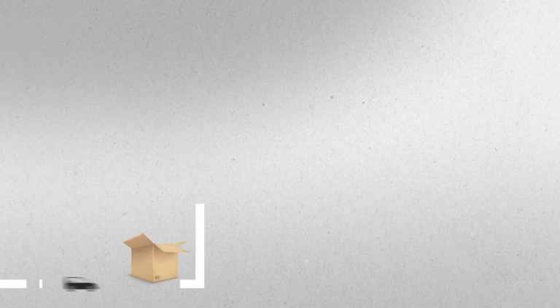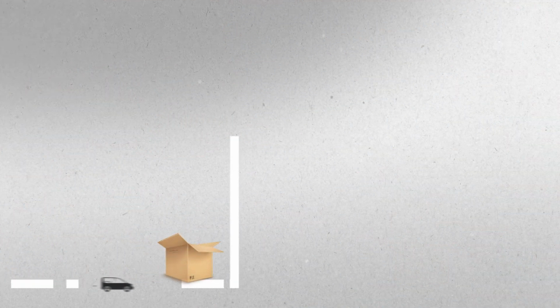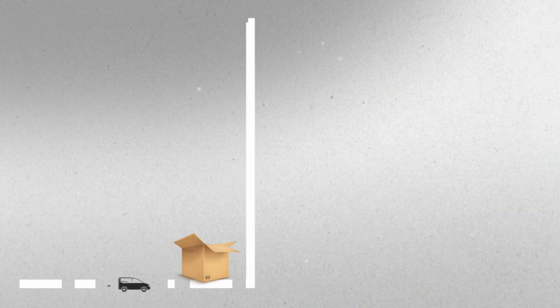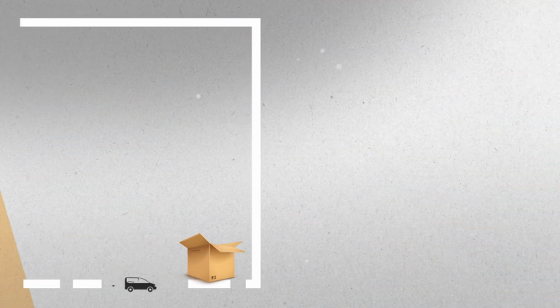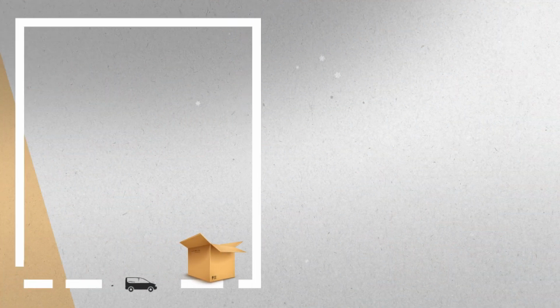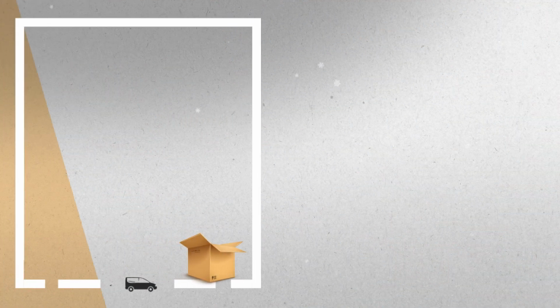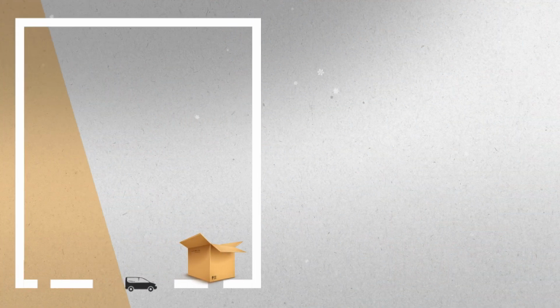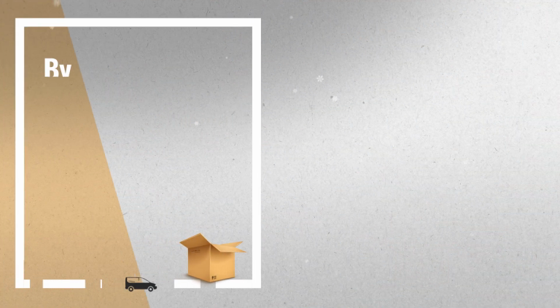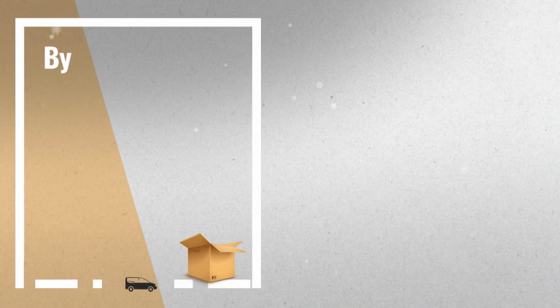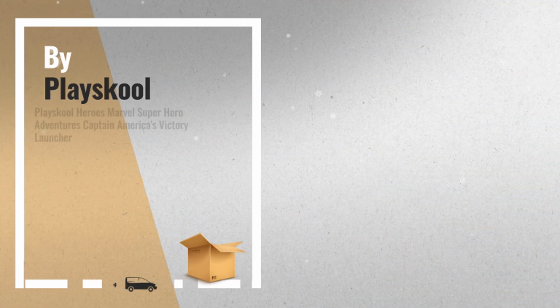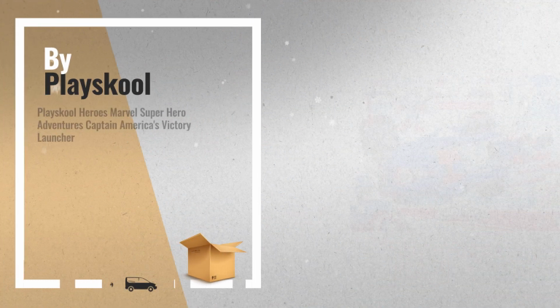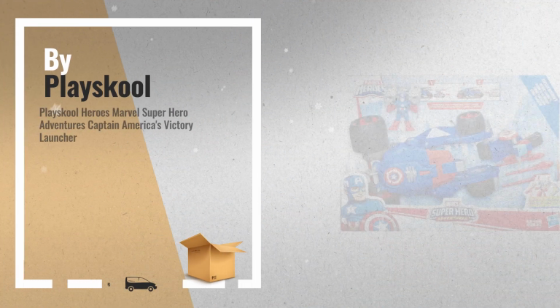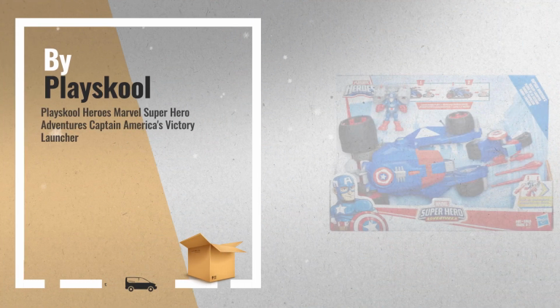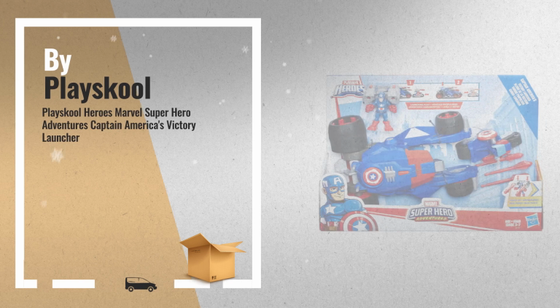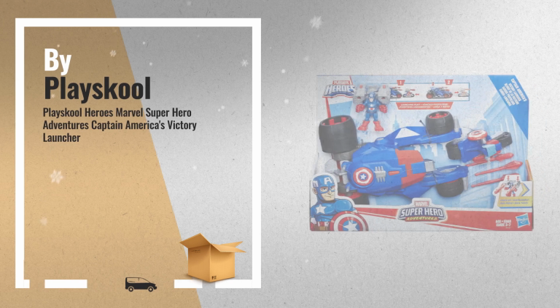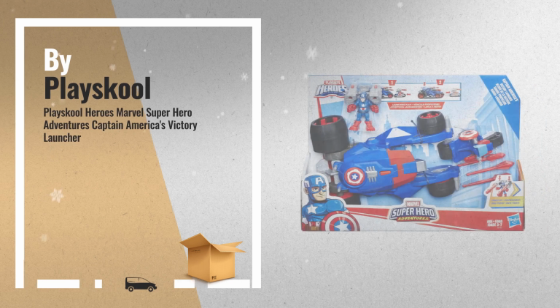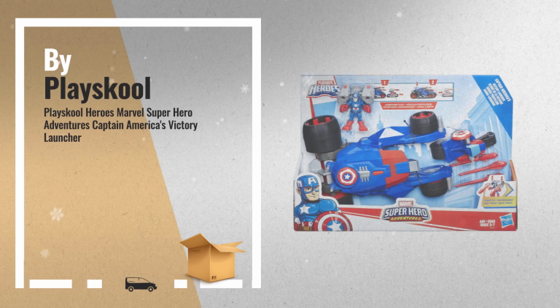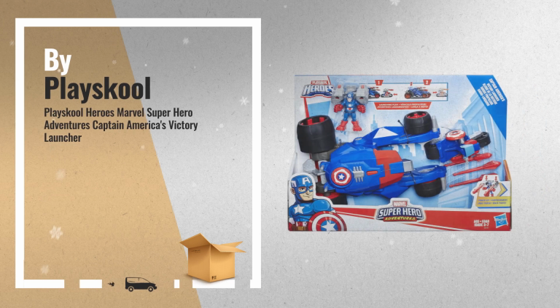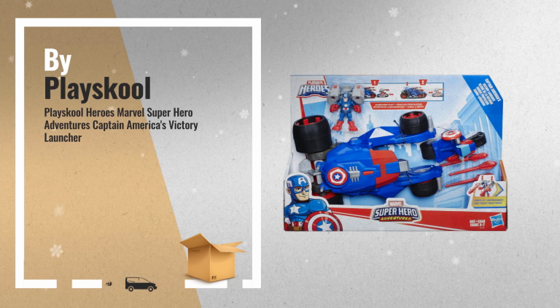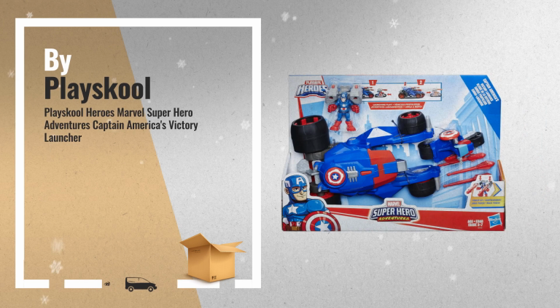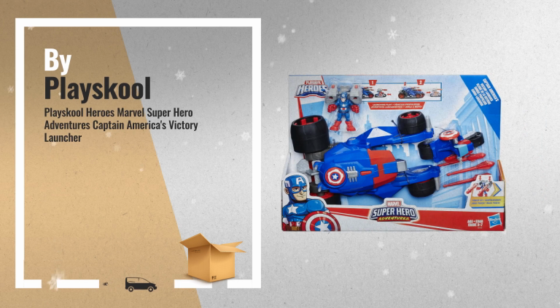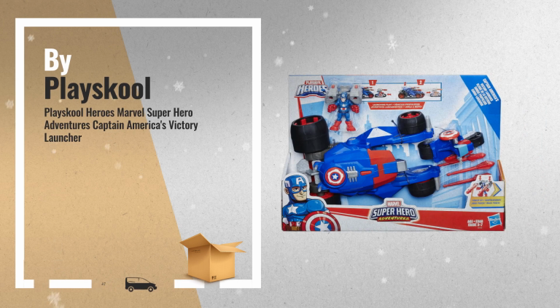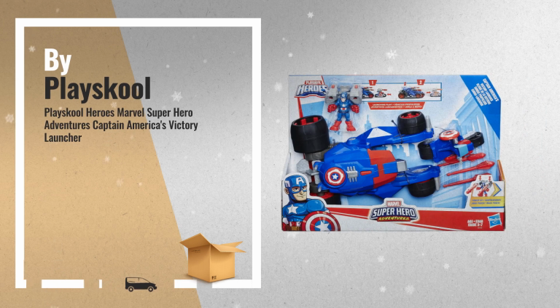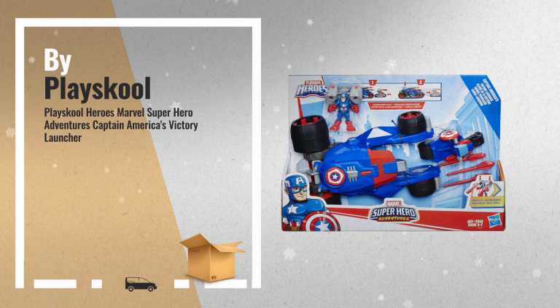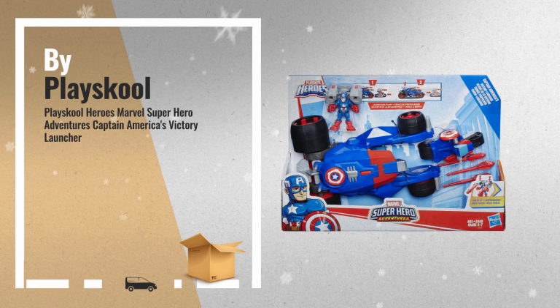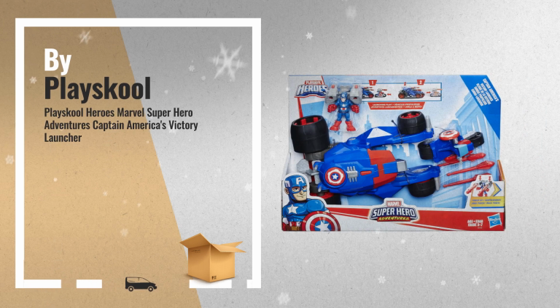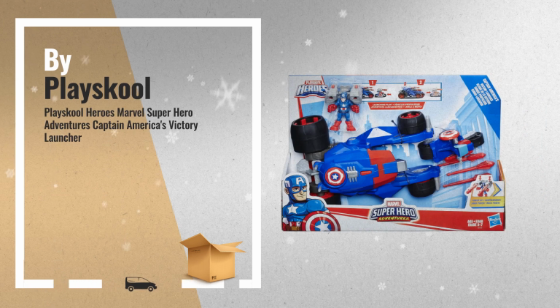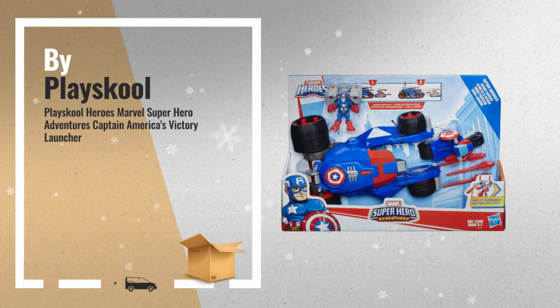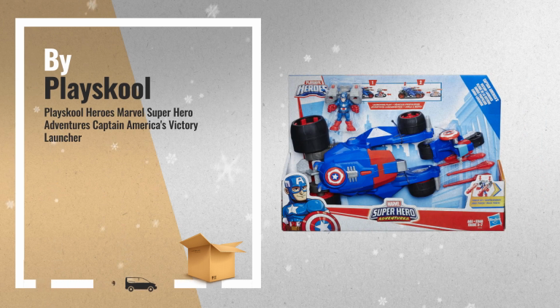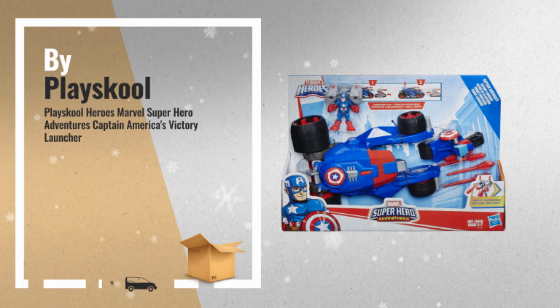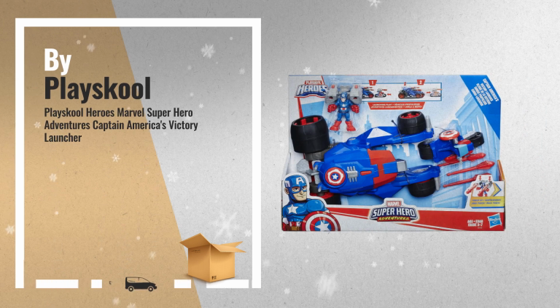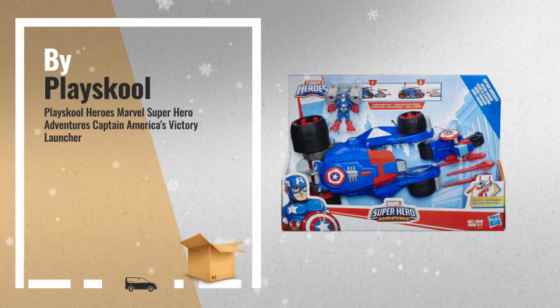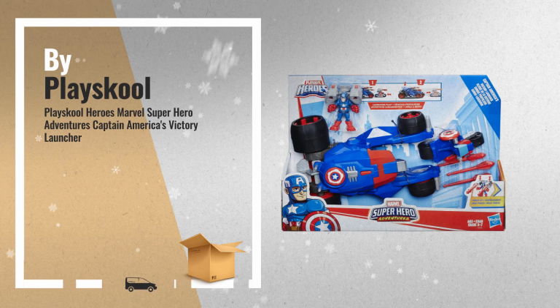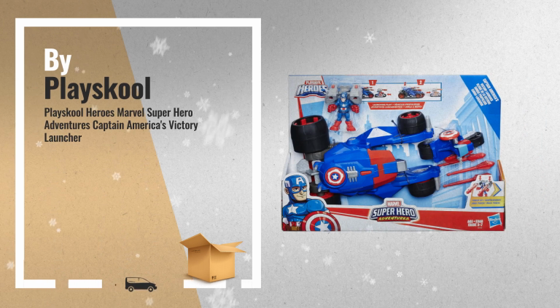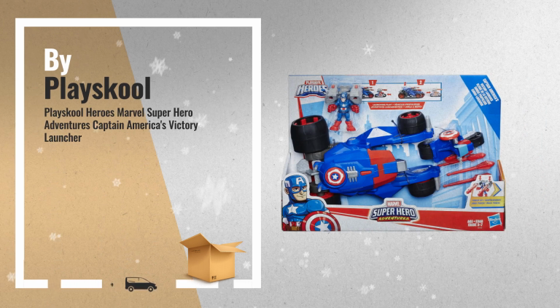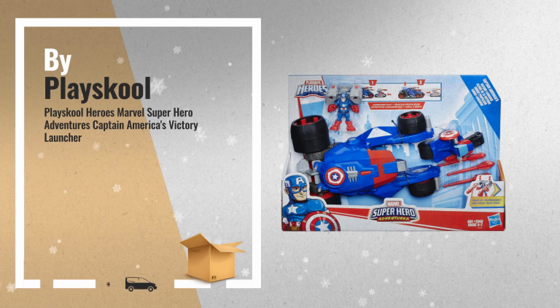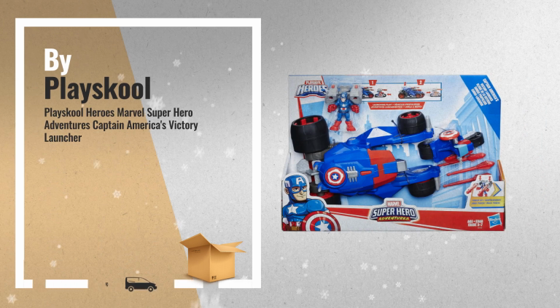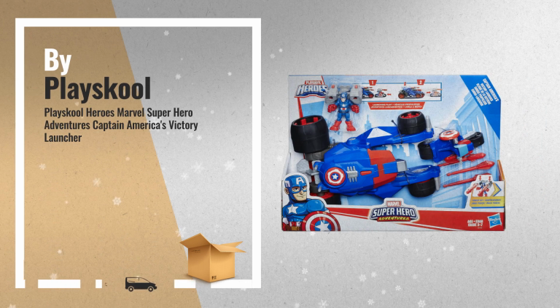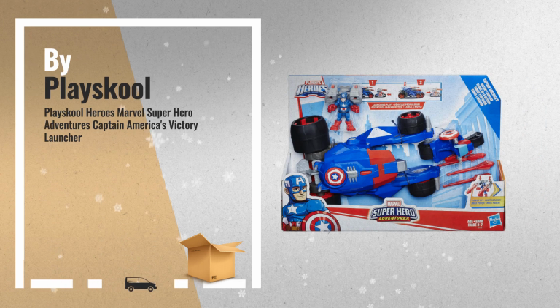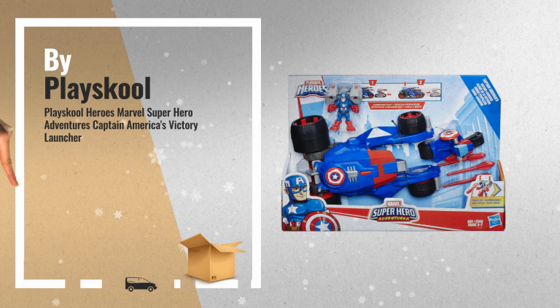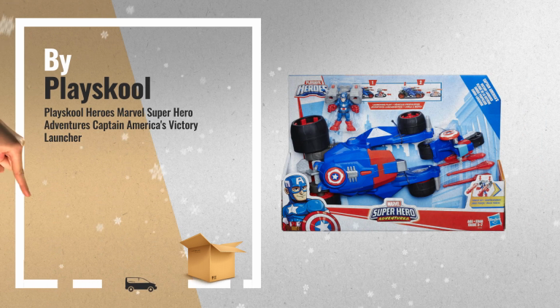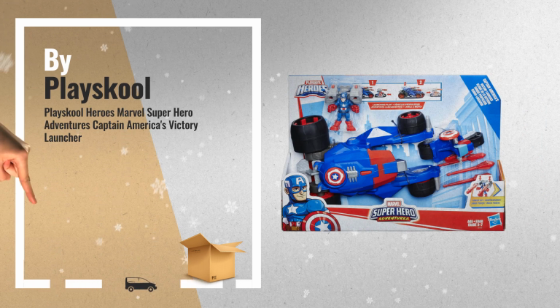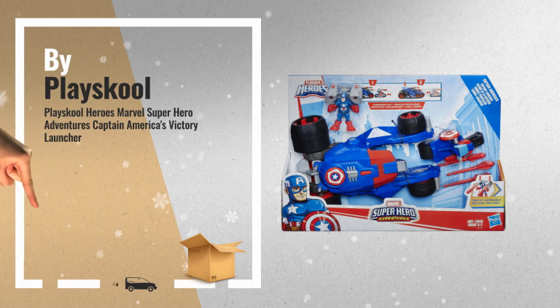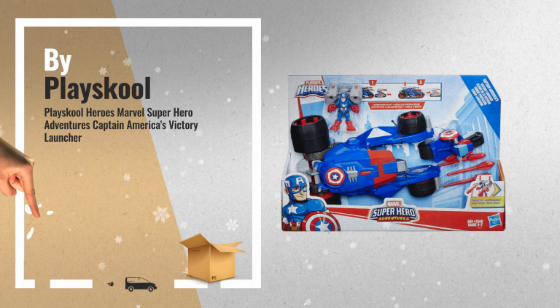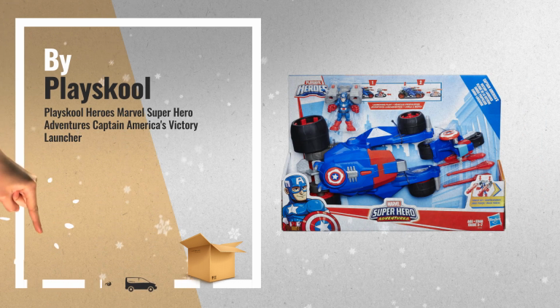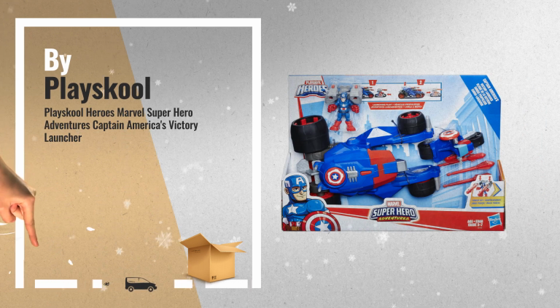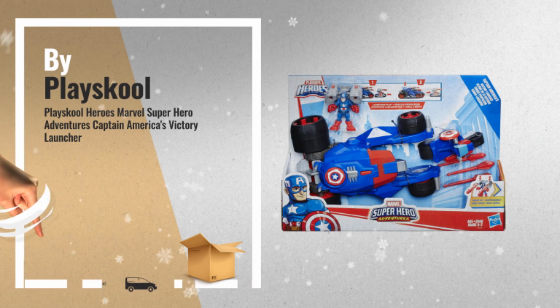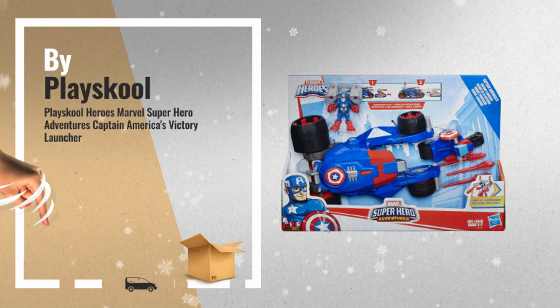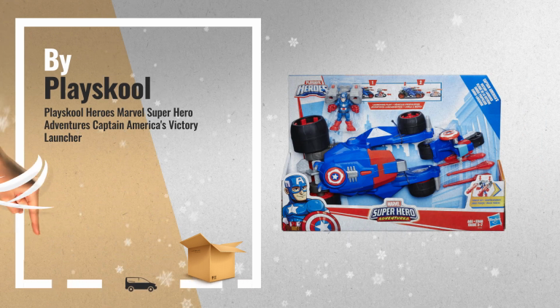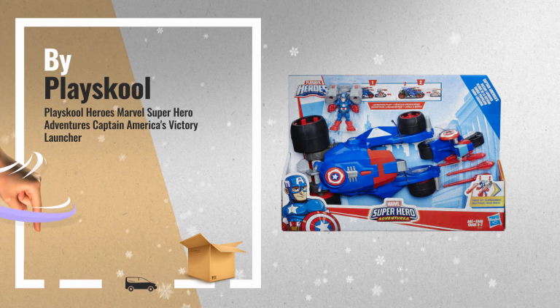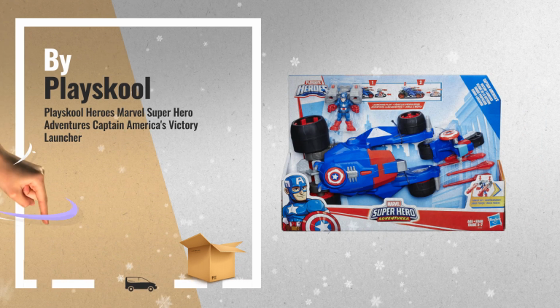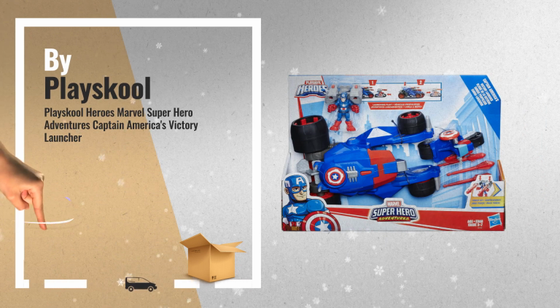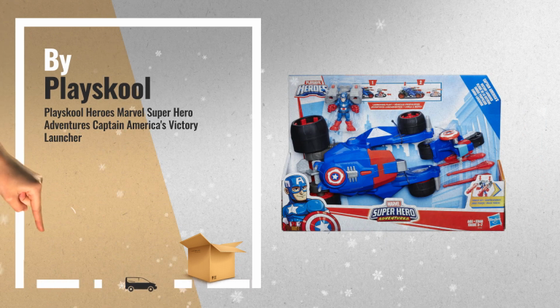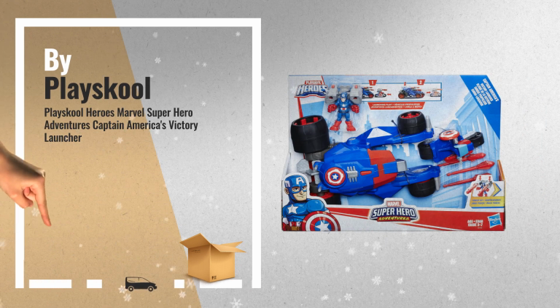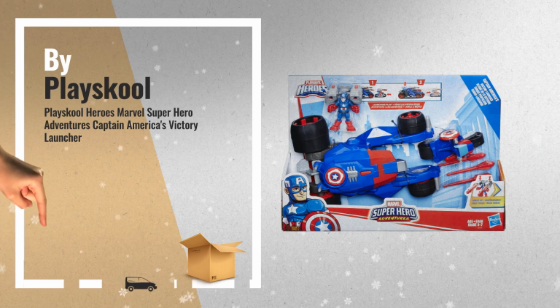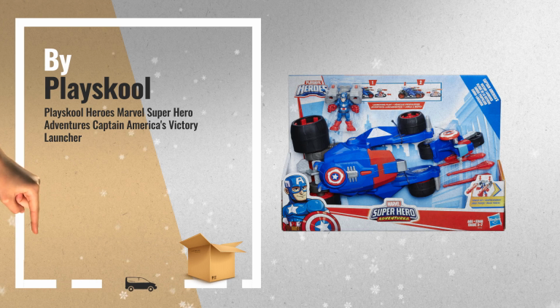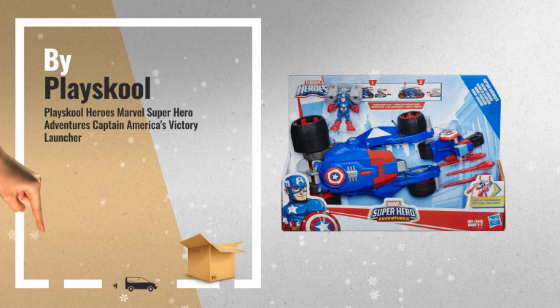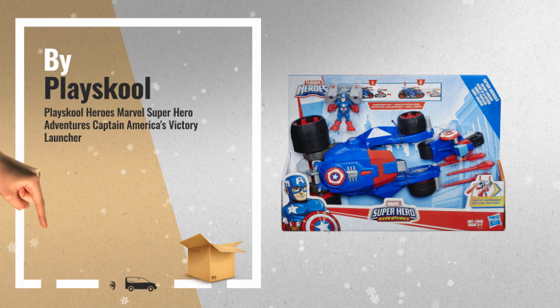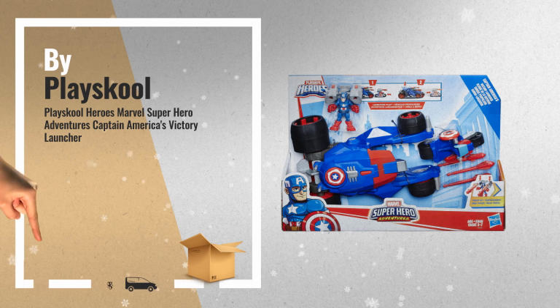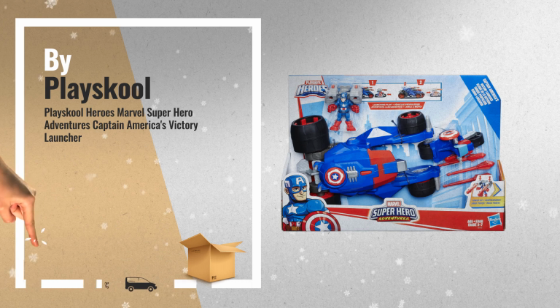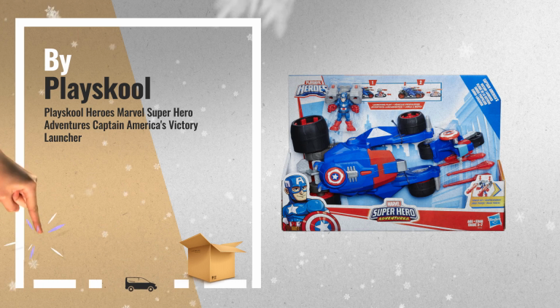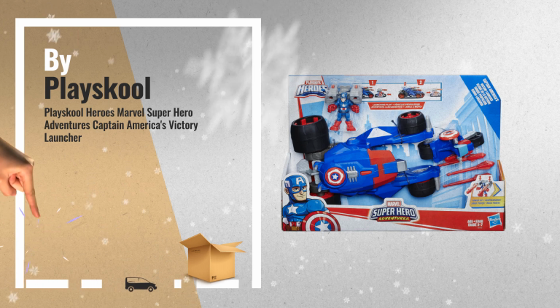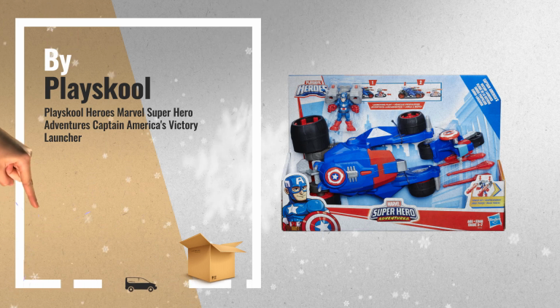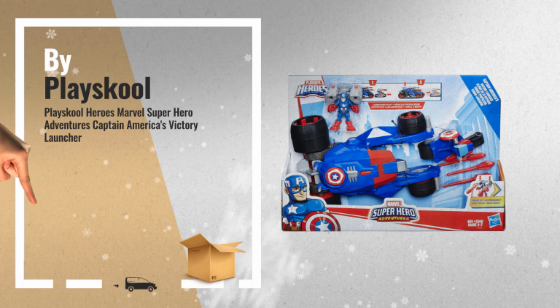Number 5: imagine helping Captain America speed into battle with a fierce victory launcher vehicle, also by Playskool.